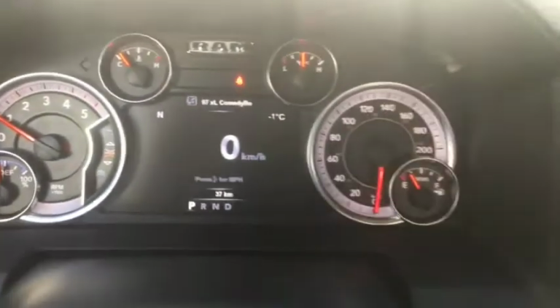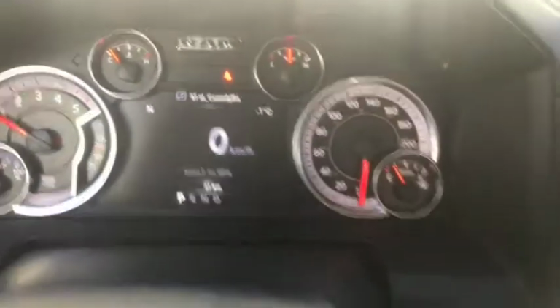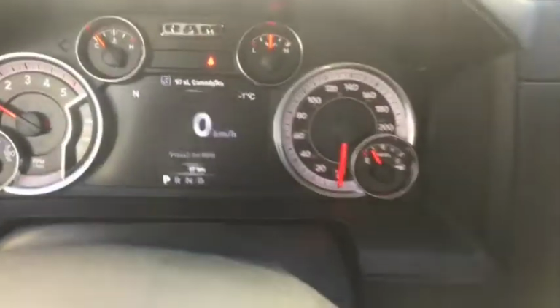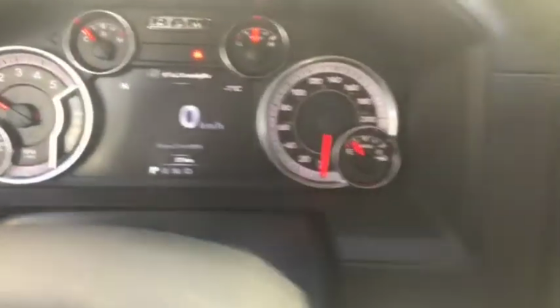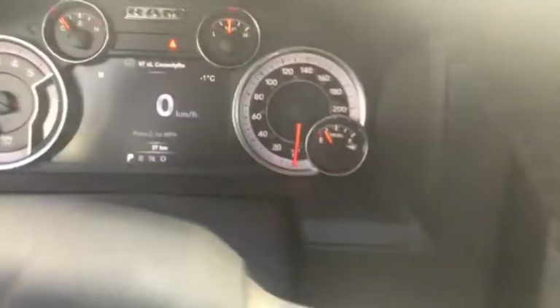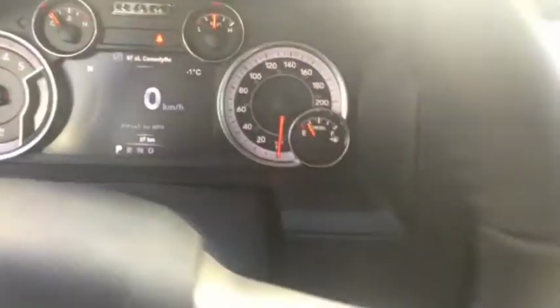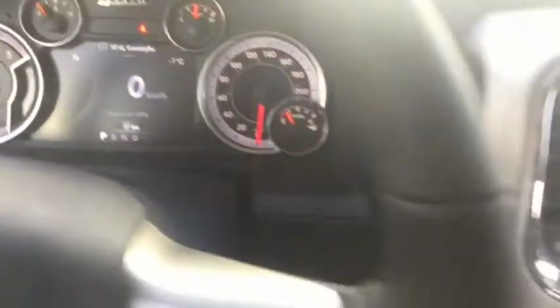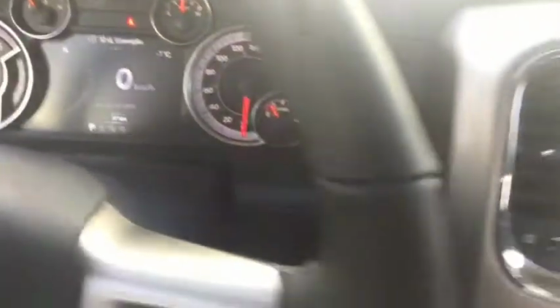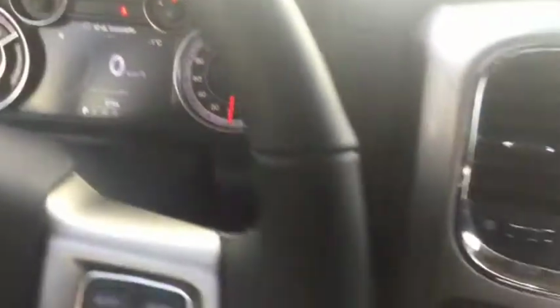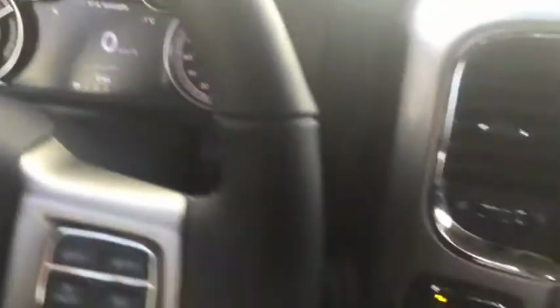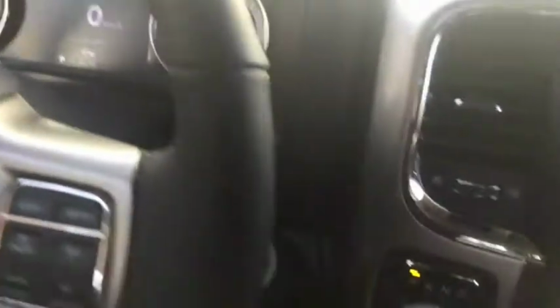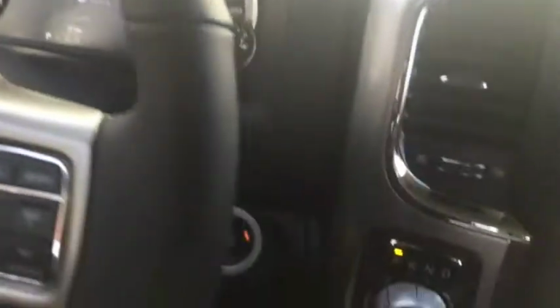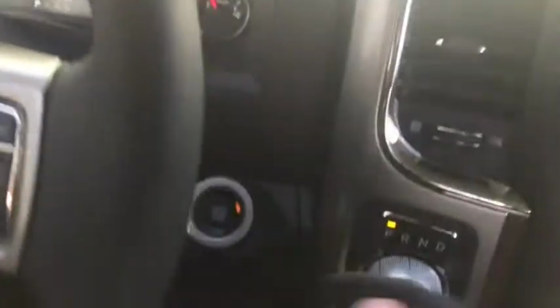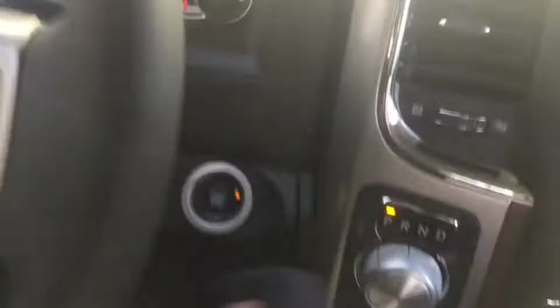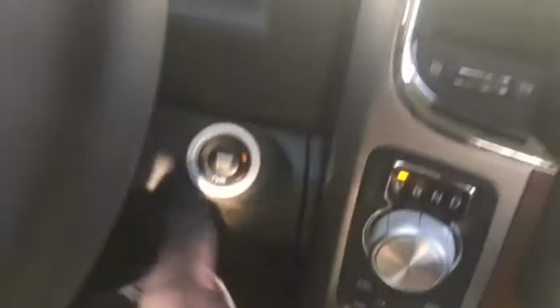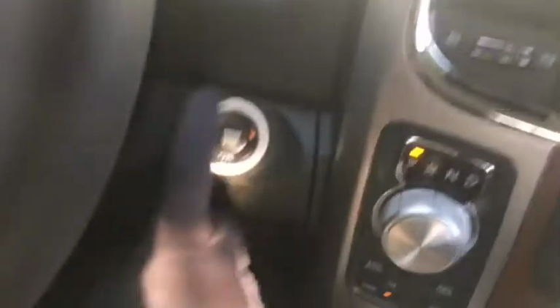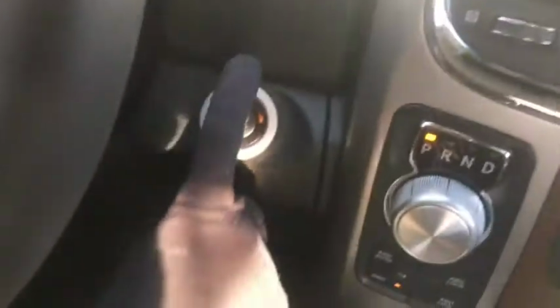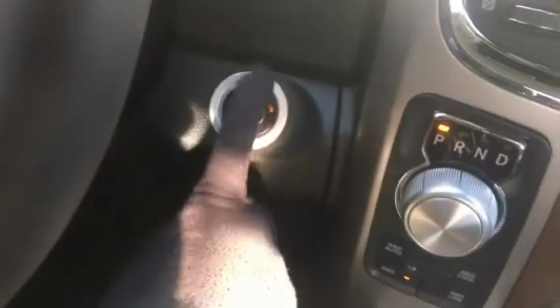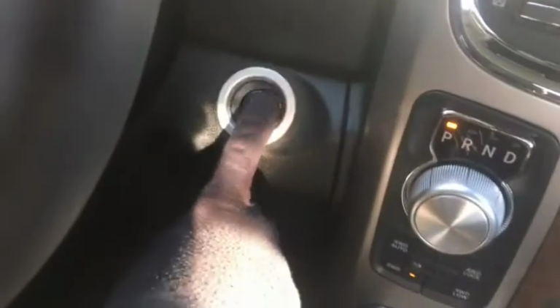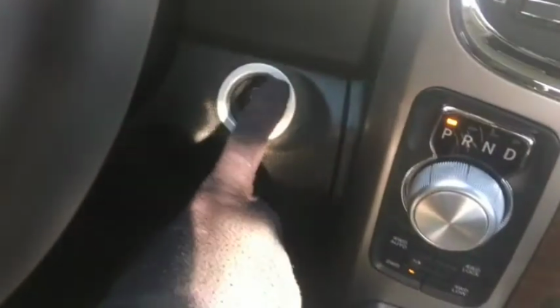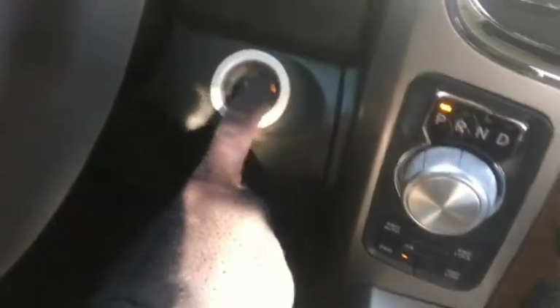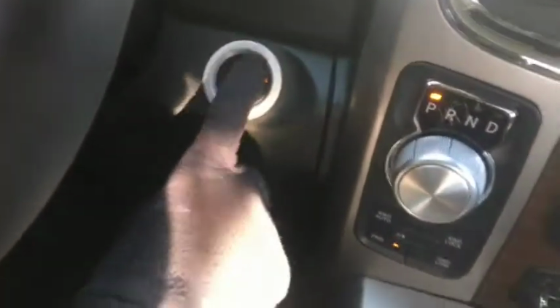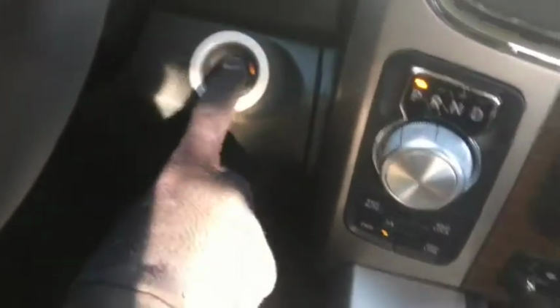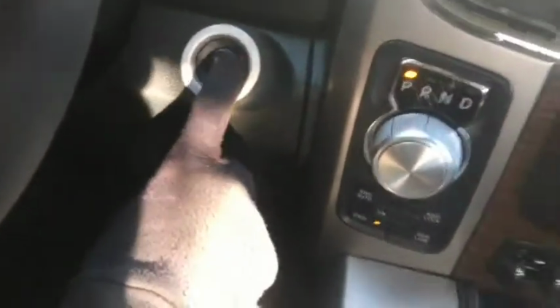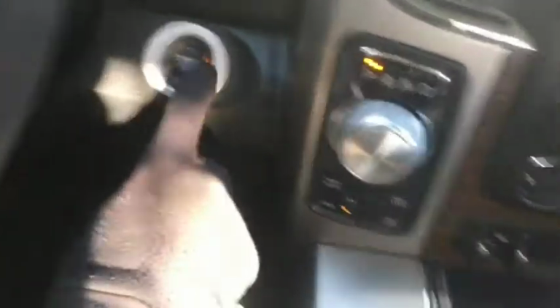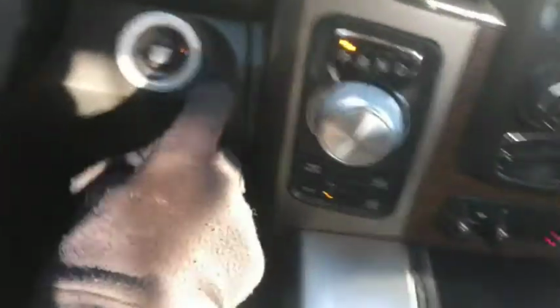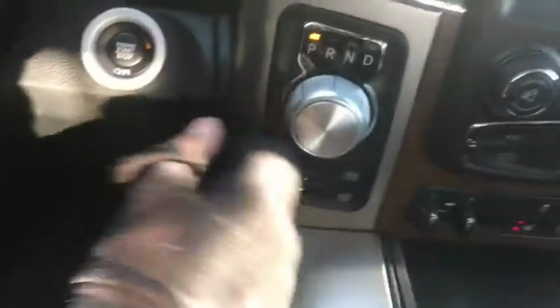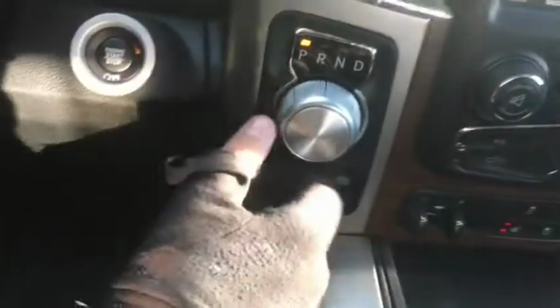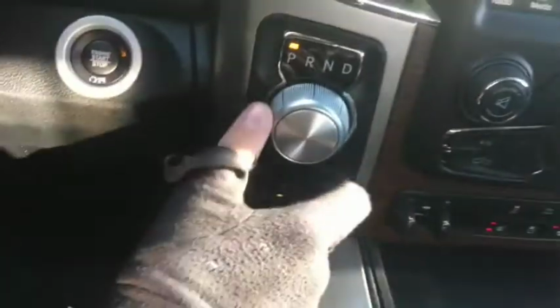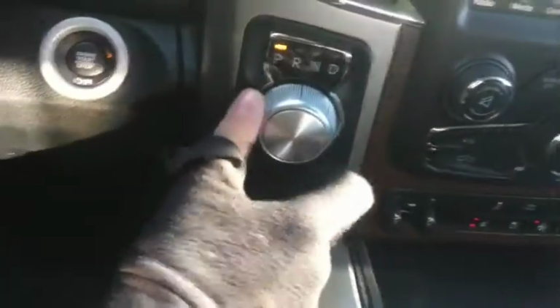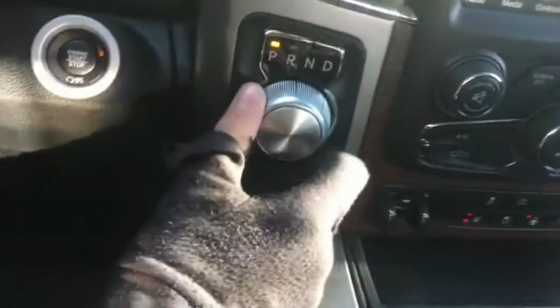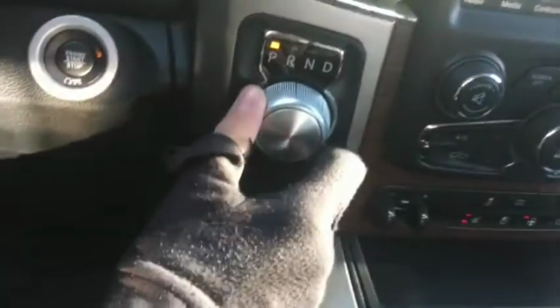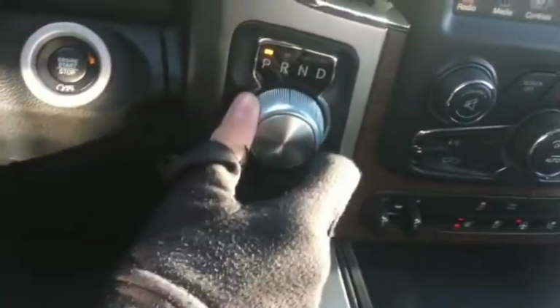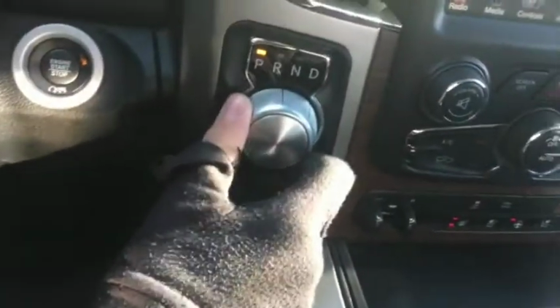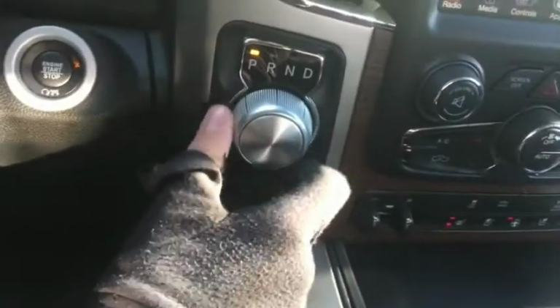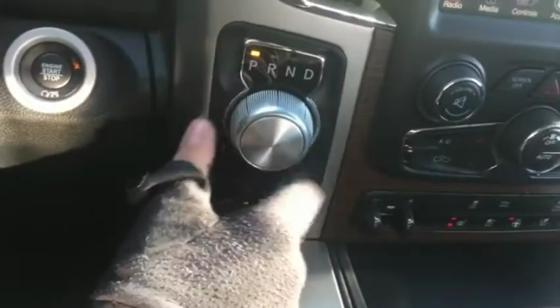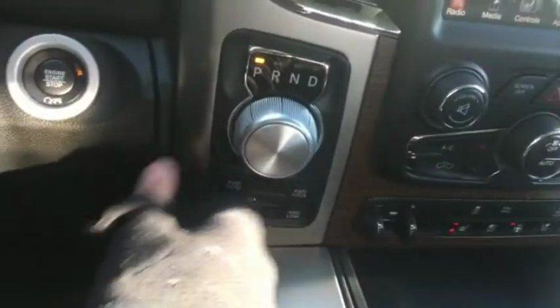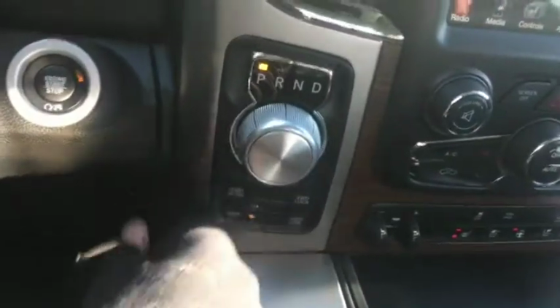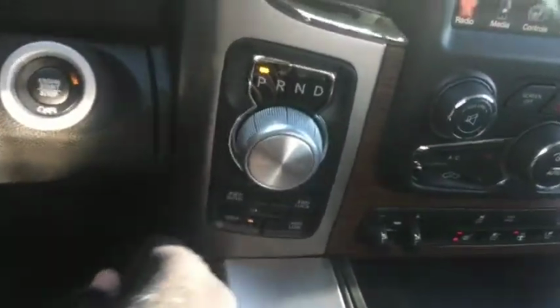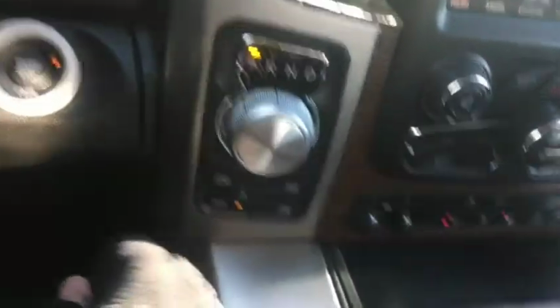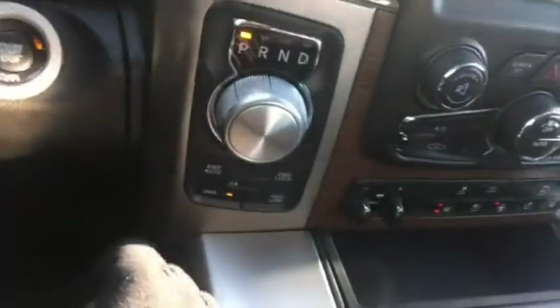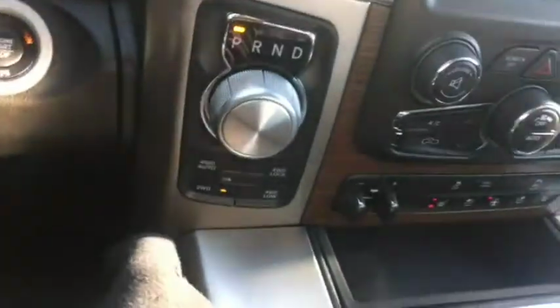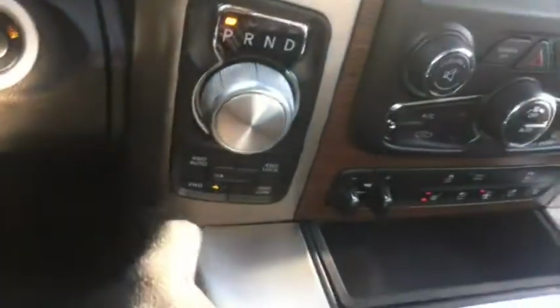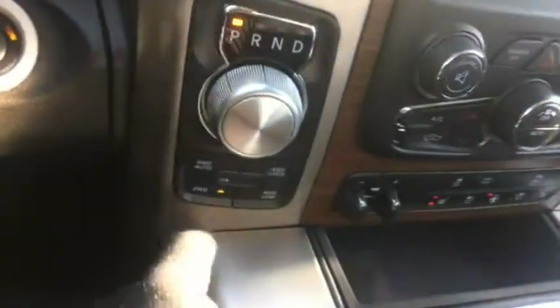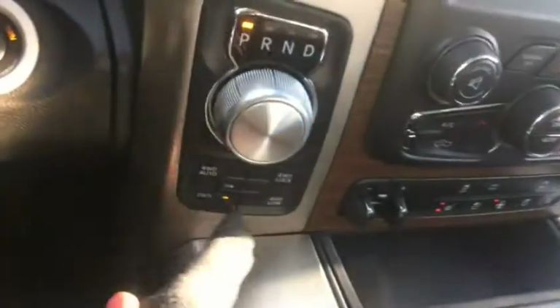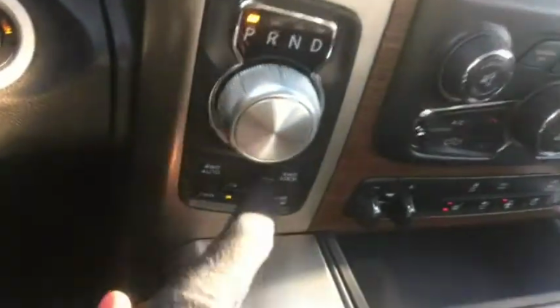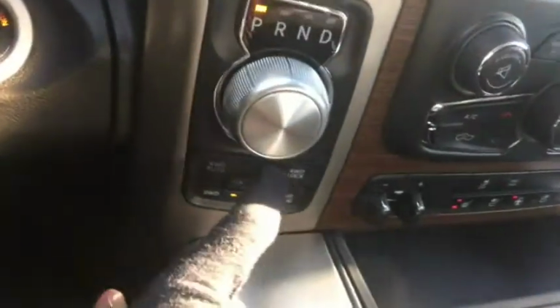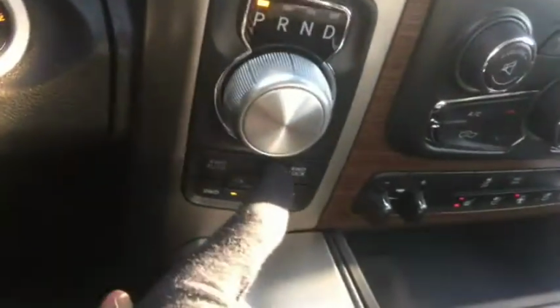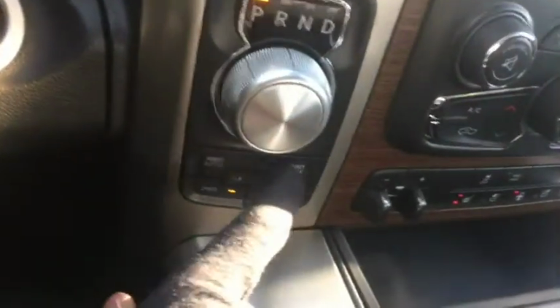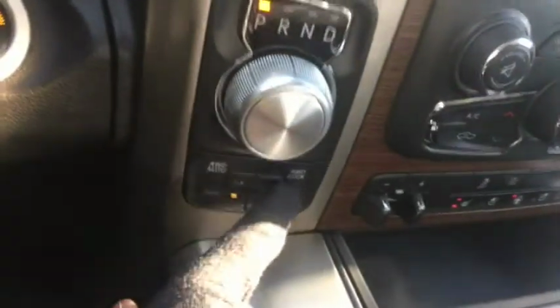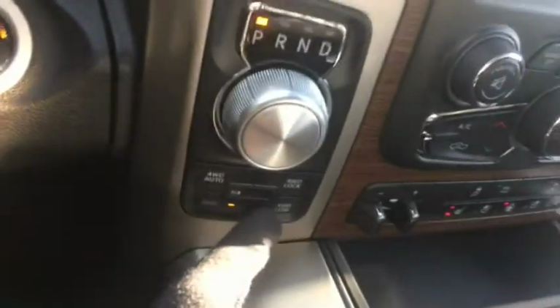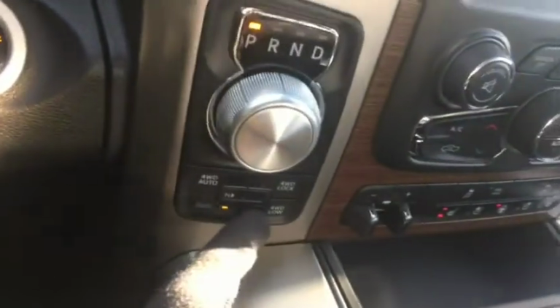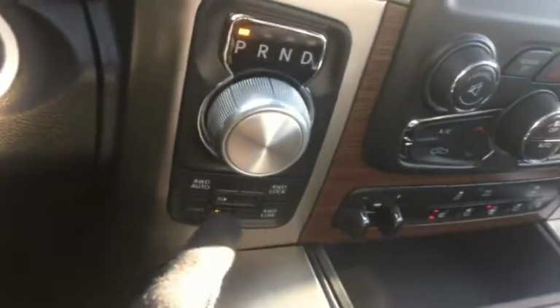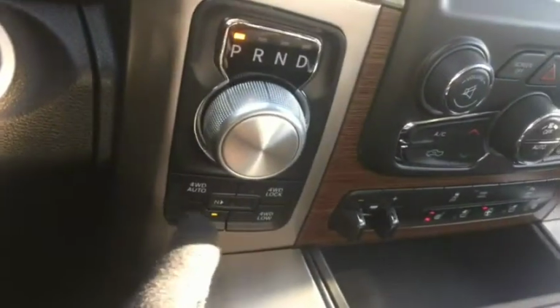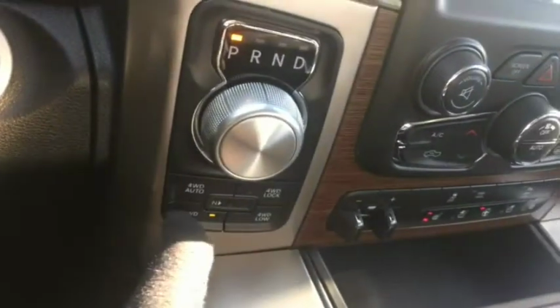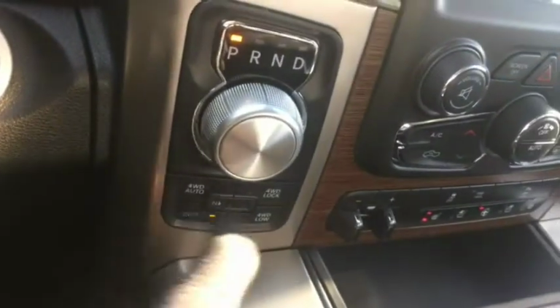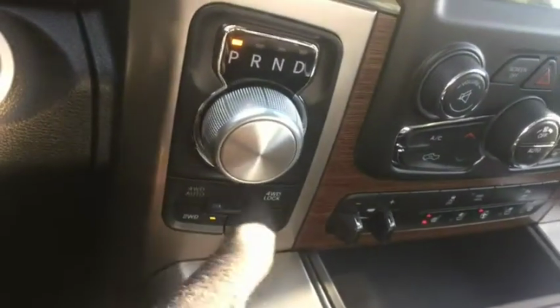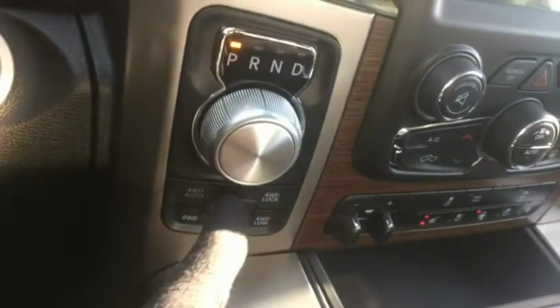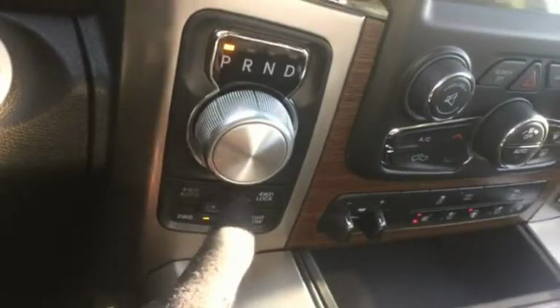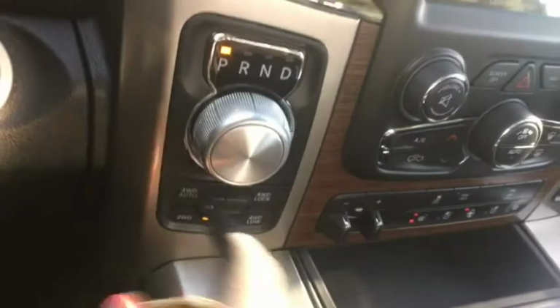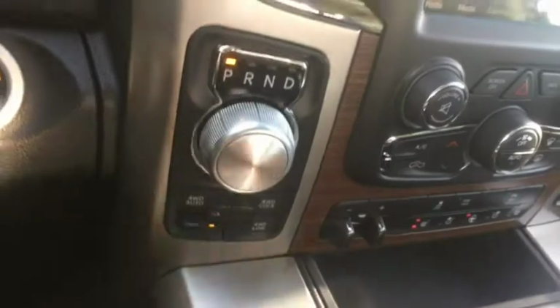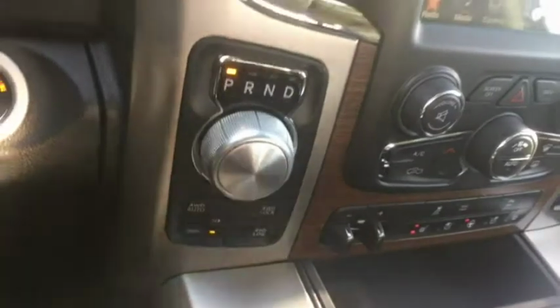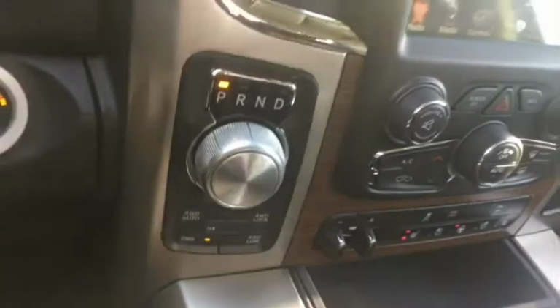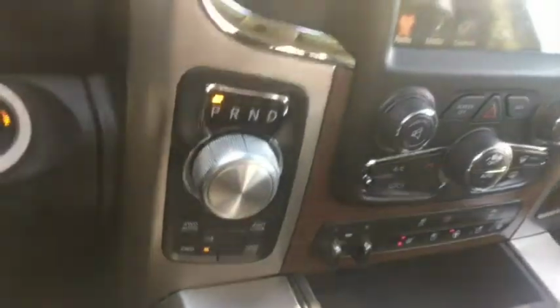Looks very good. You have your push button start just down here, and it also comes with the 8-speed transmission and the 4x4 system right here.